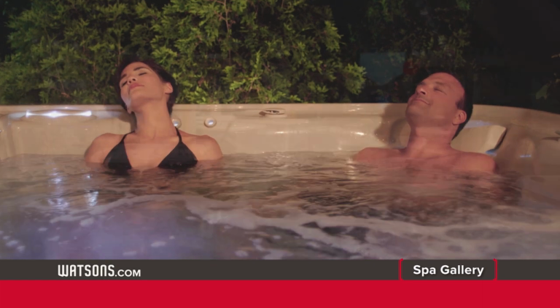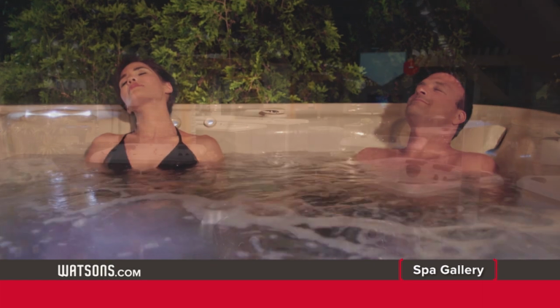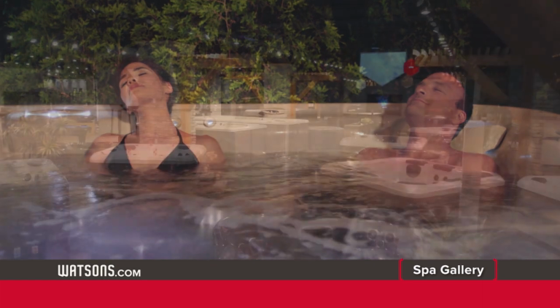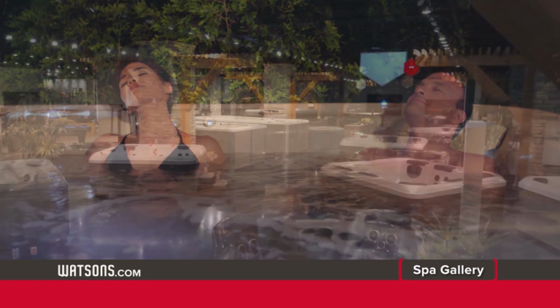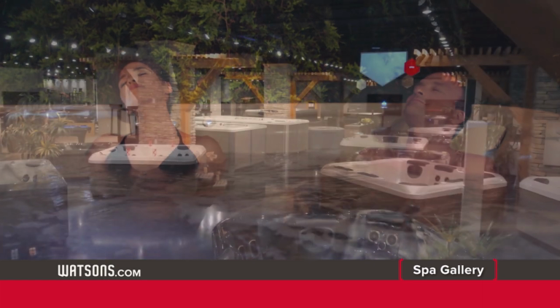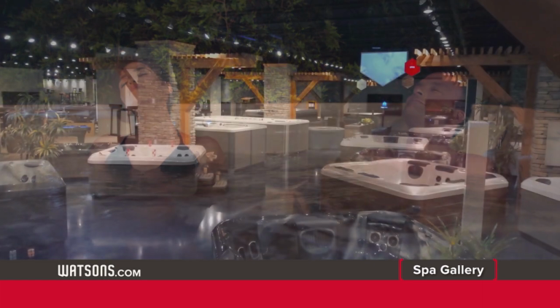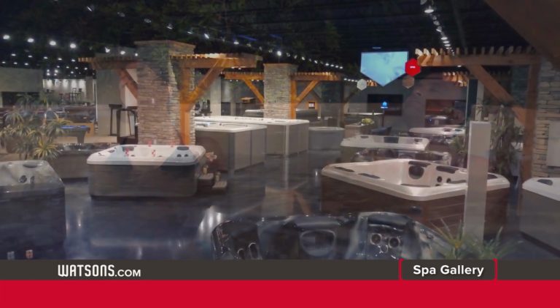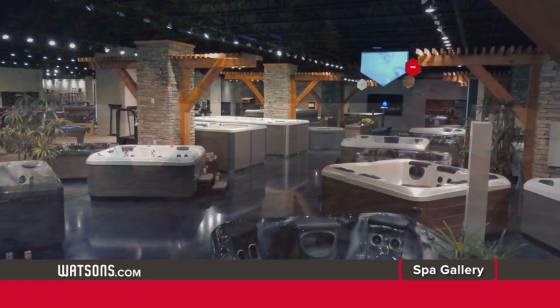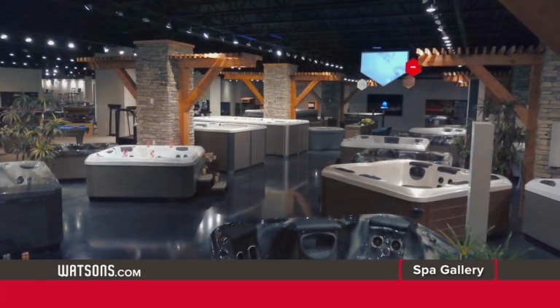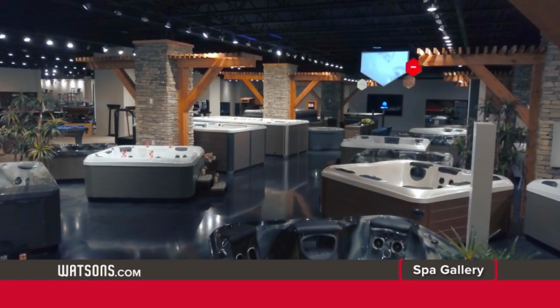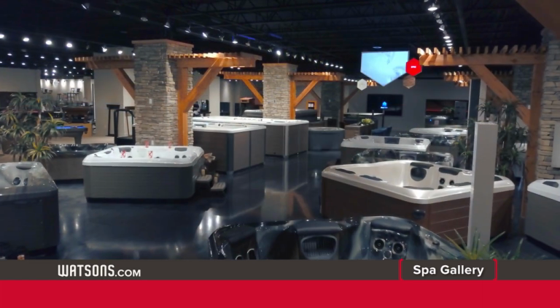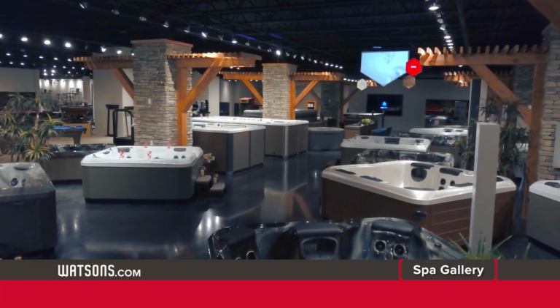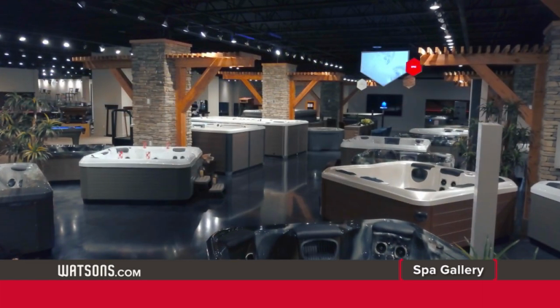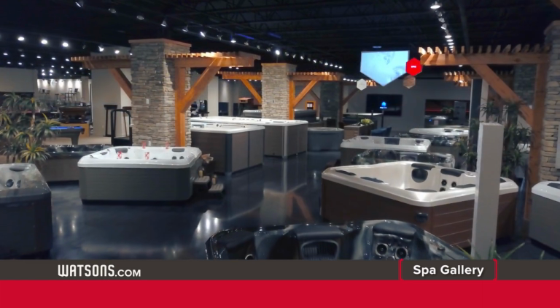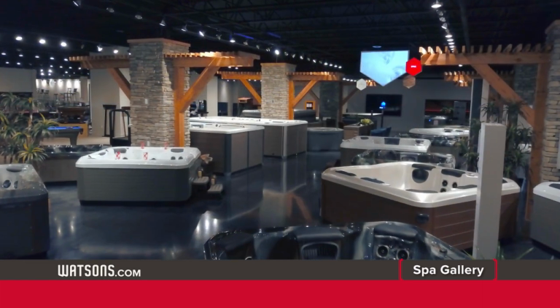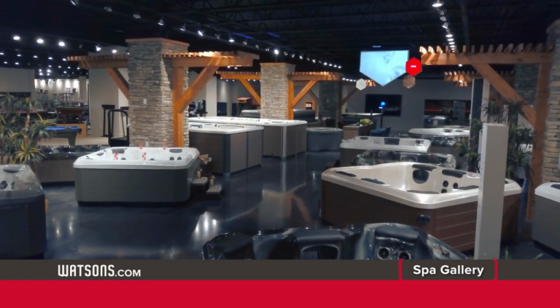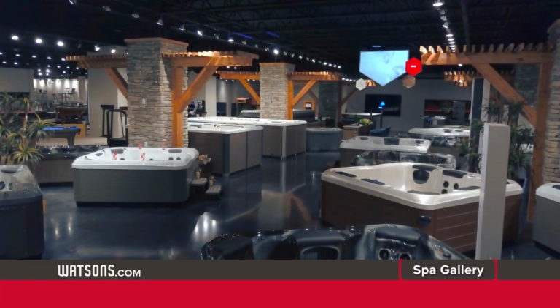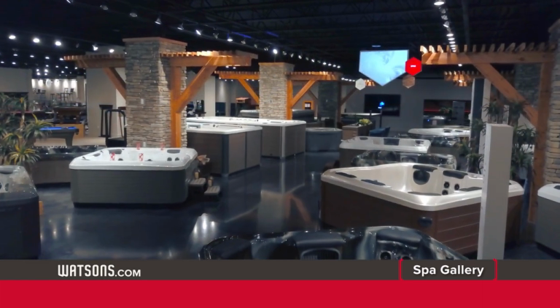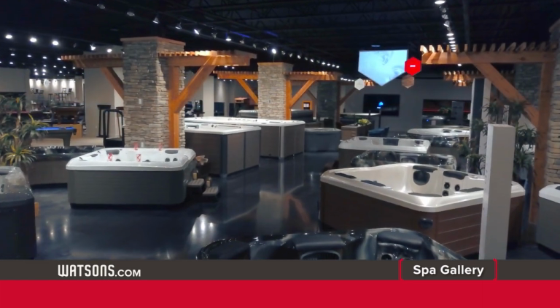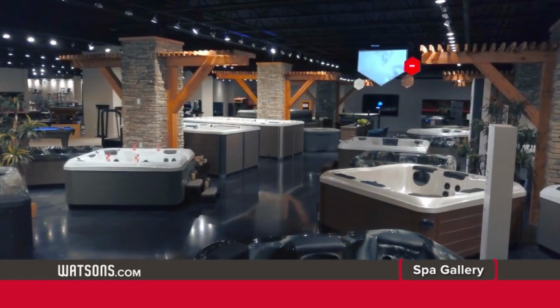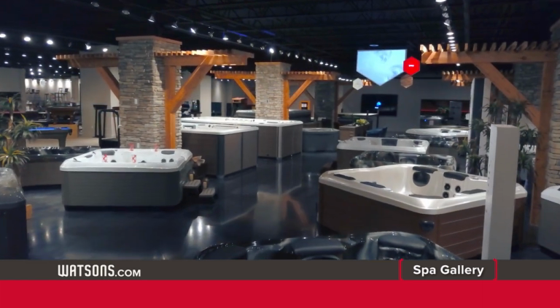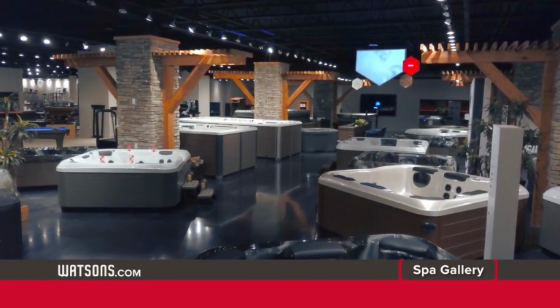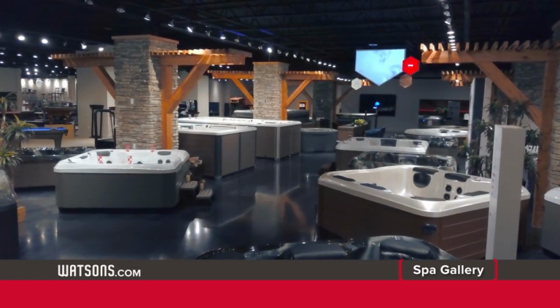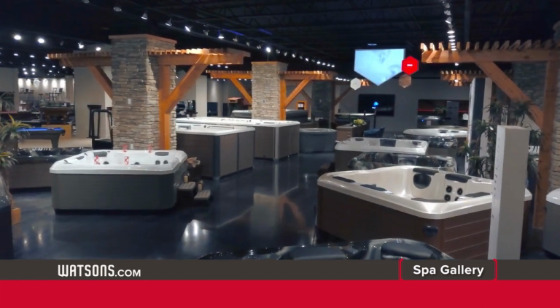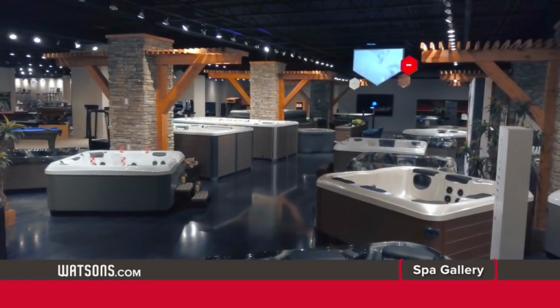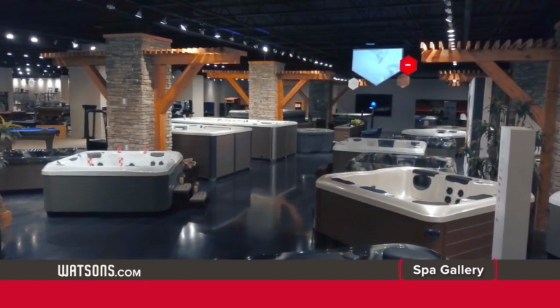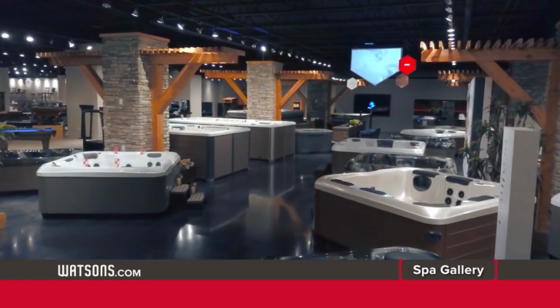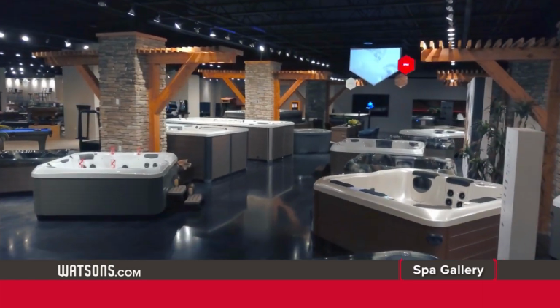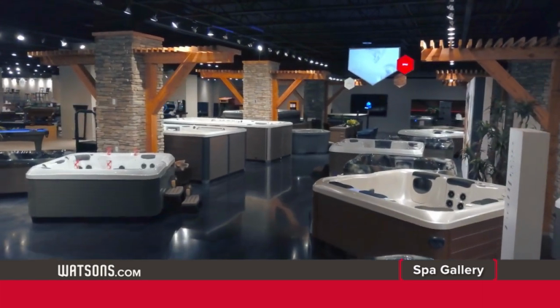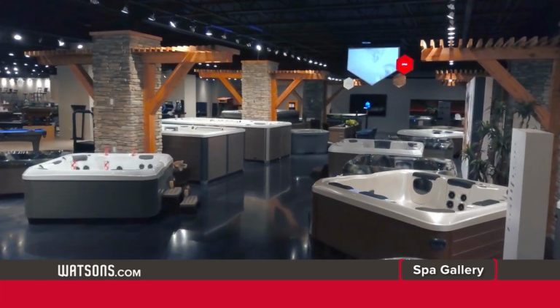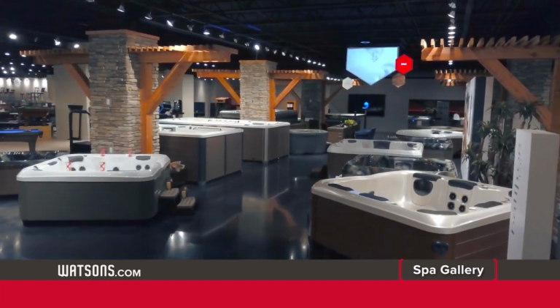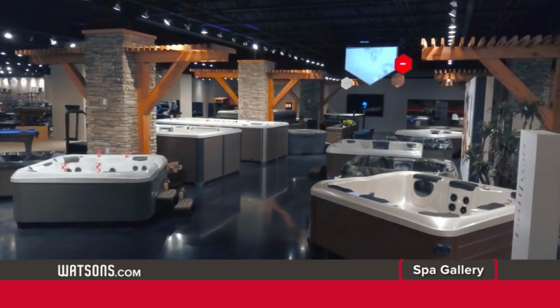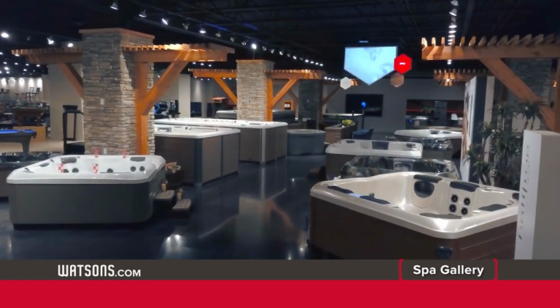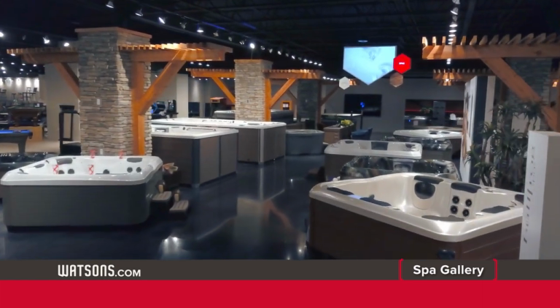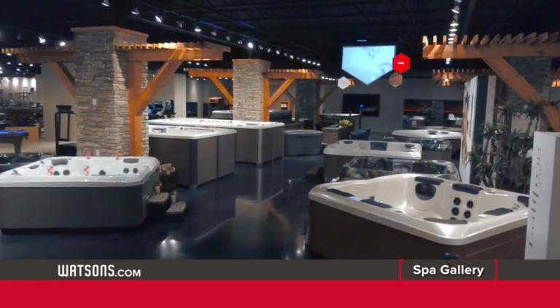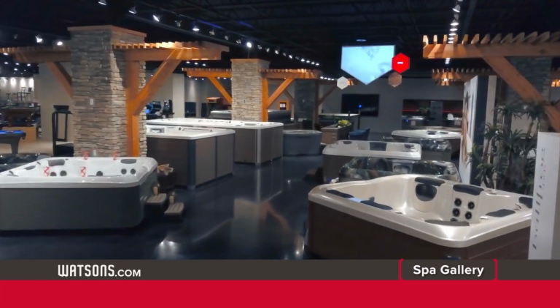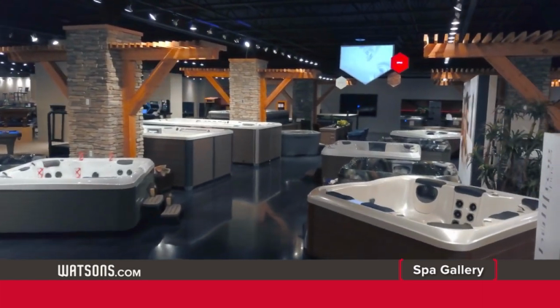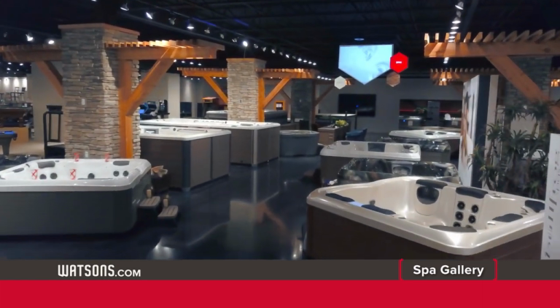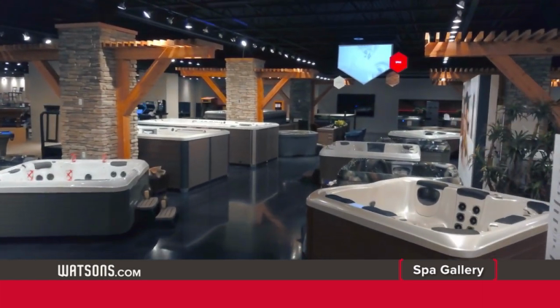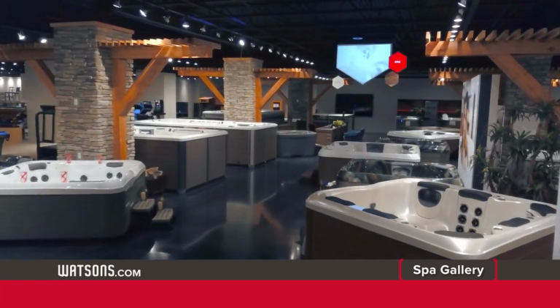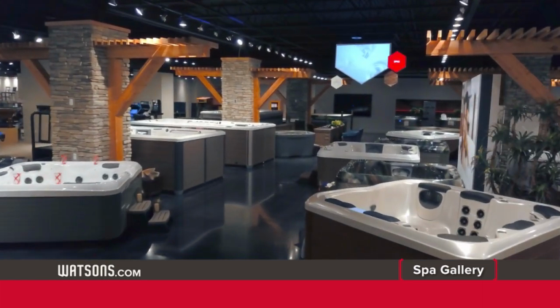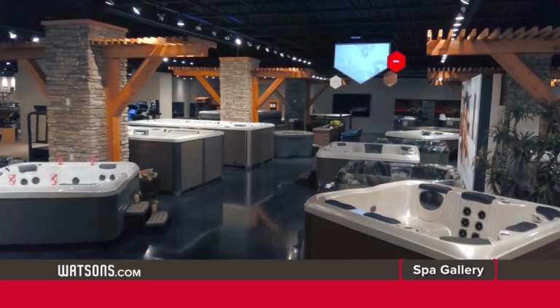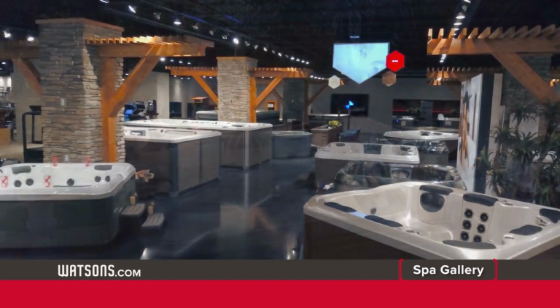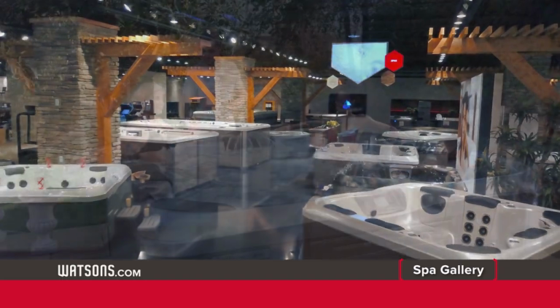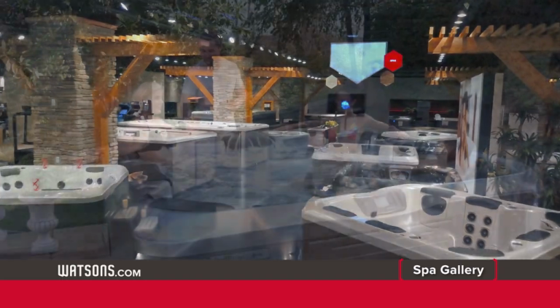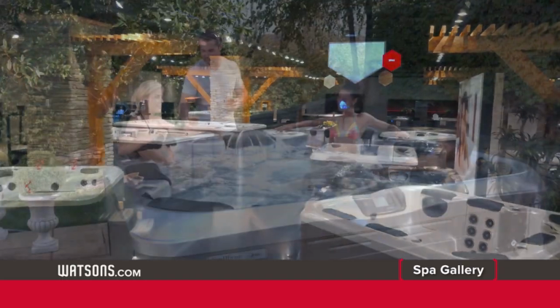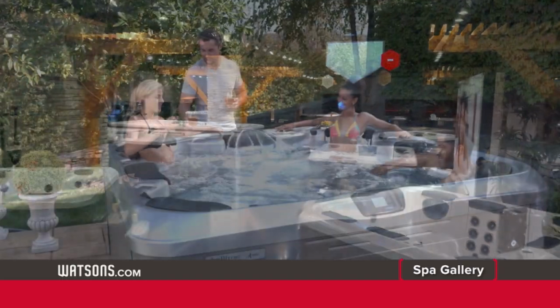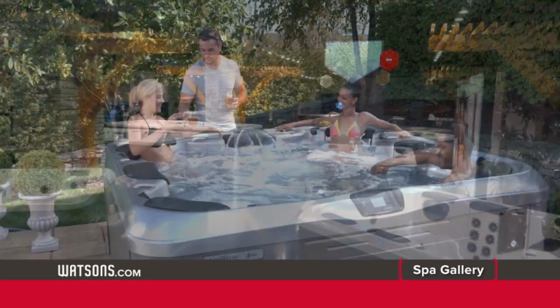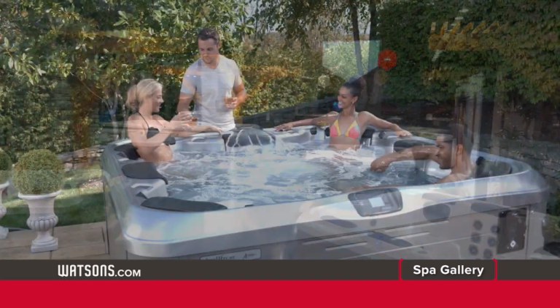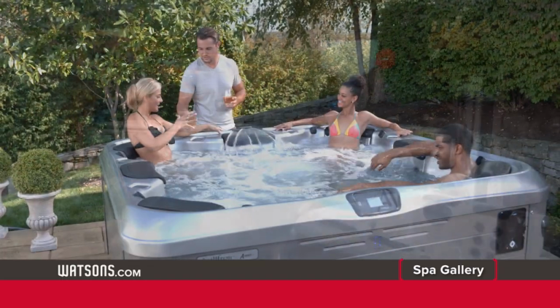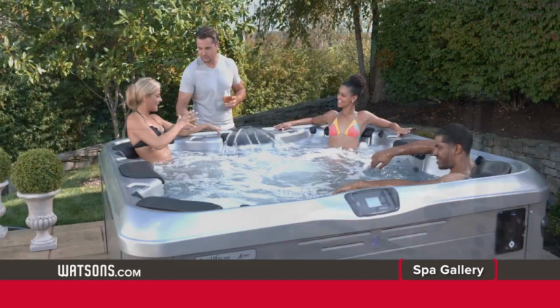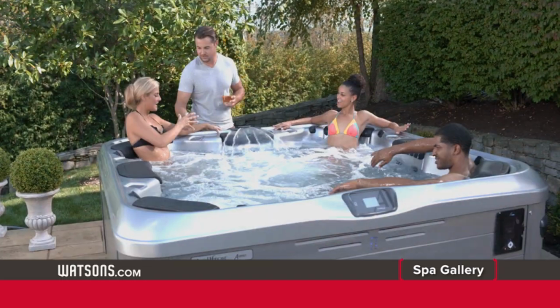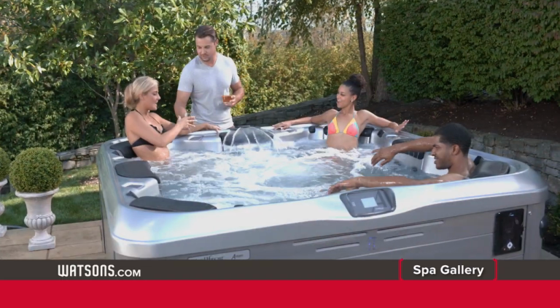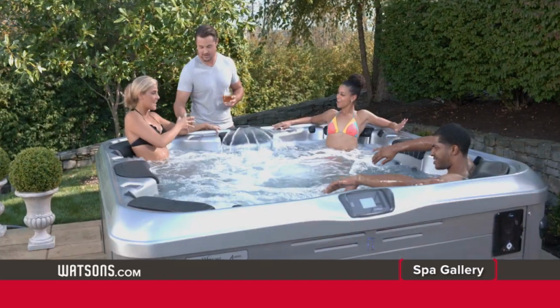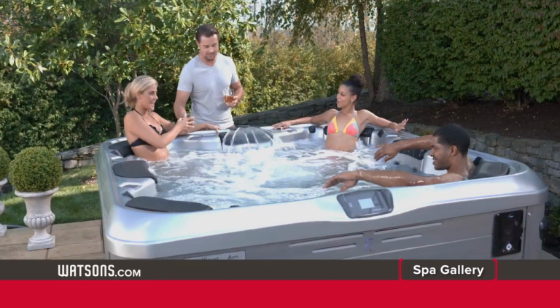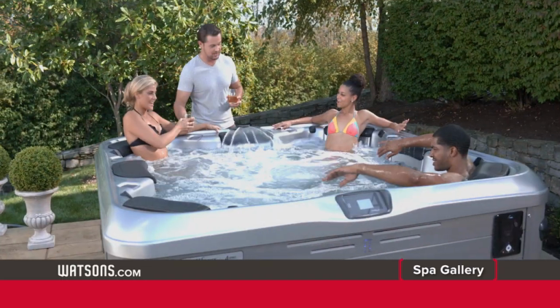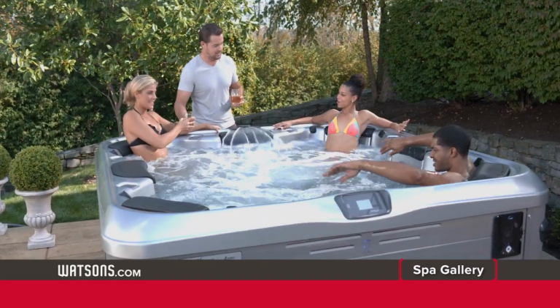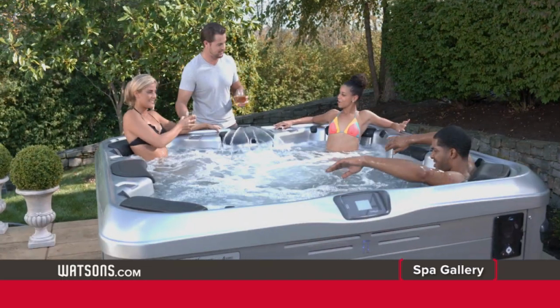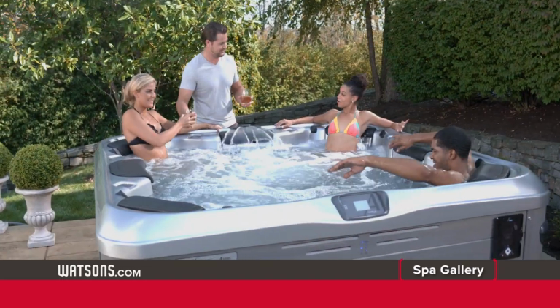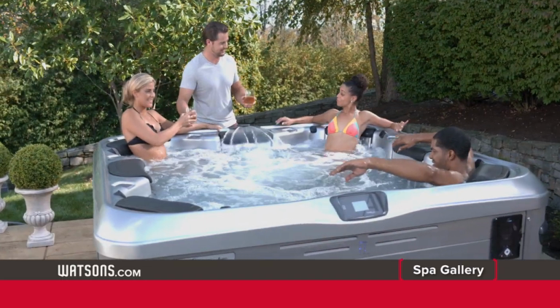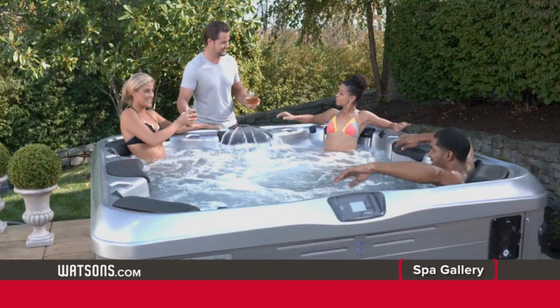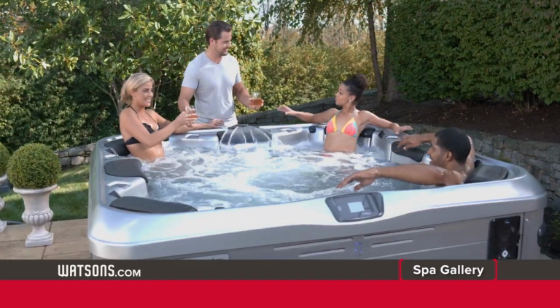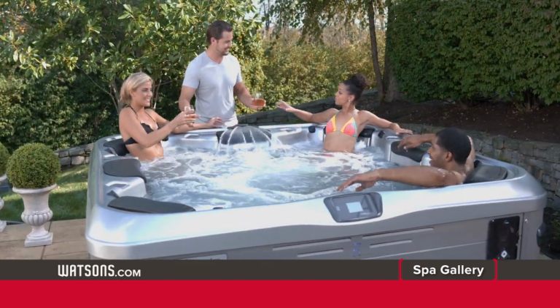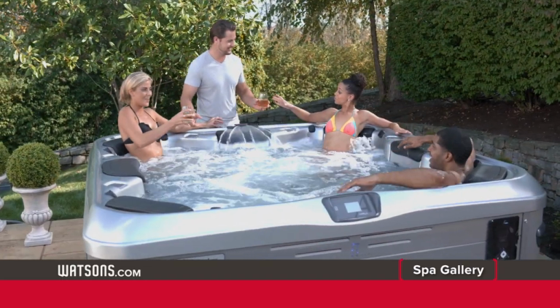Stop in and shop the nation's largest selection of spas from top manufacturers like Hot Spring and Bullfrog. Then take your spa home to relax.